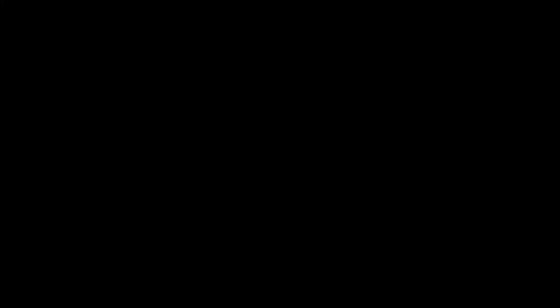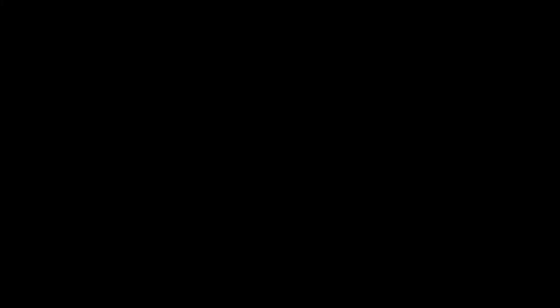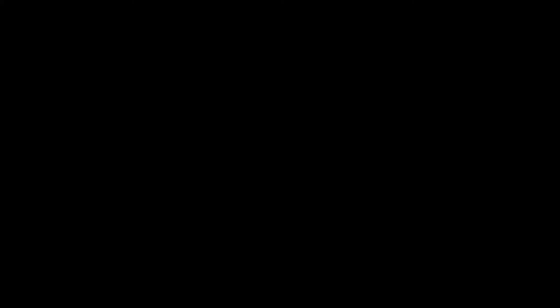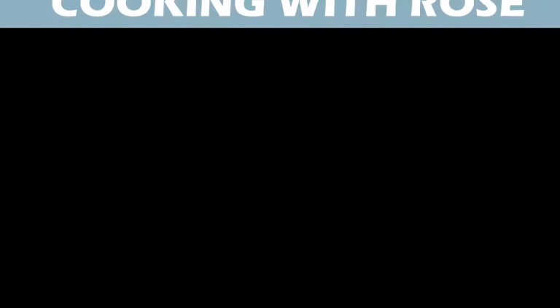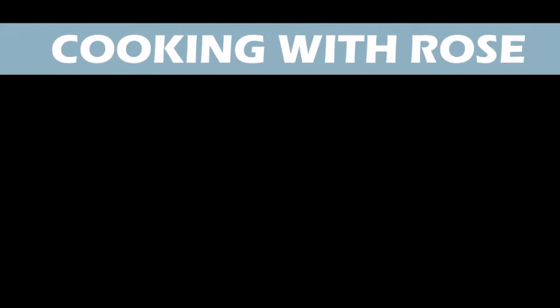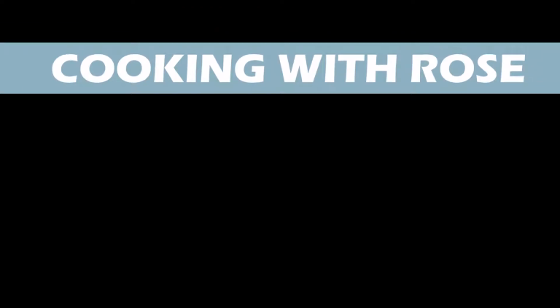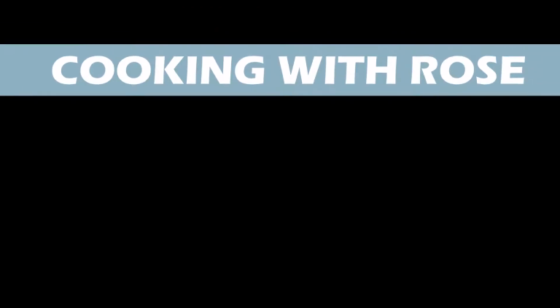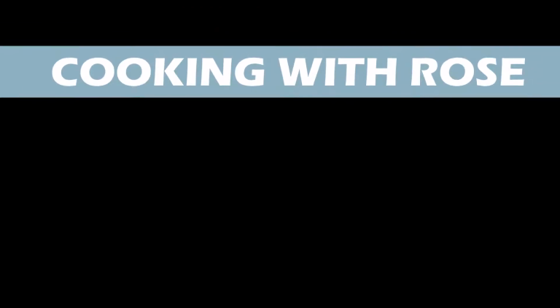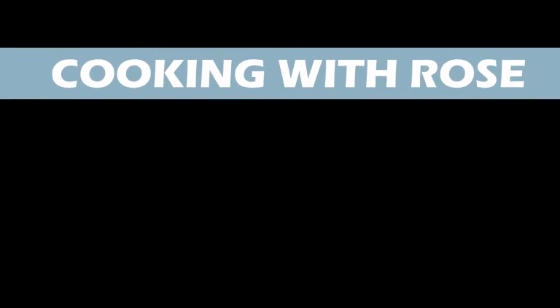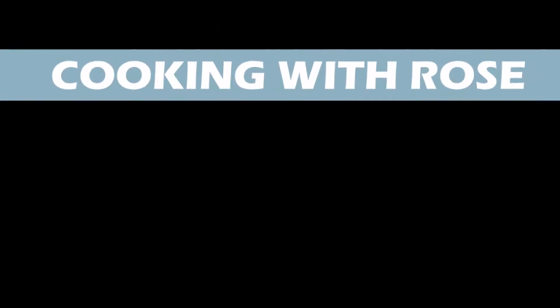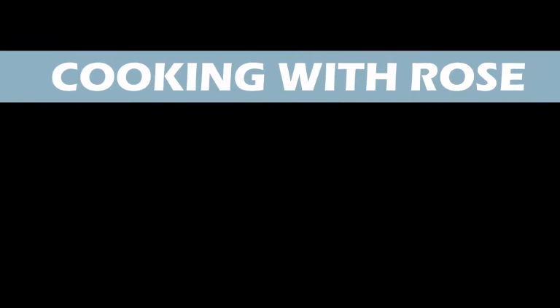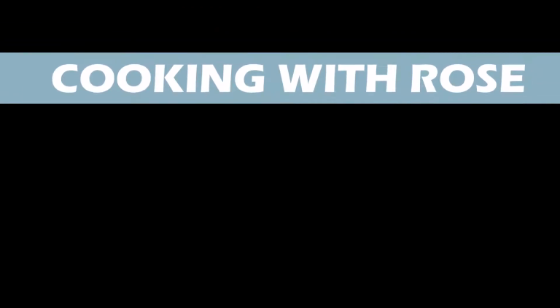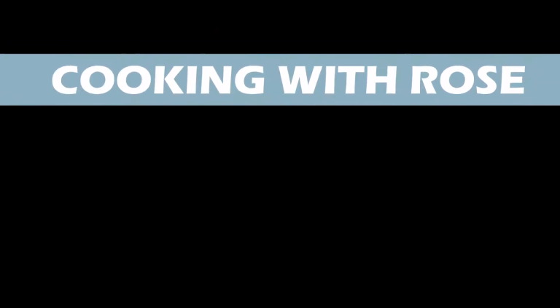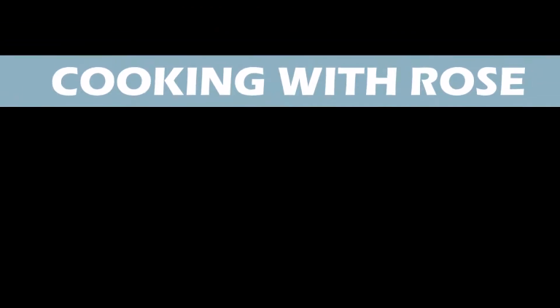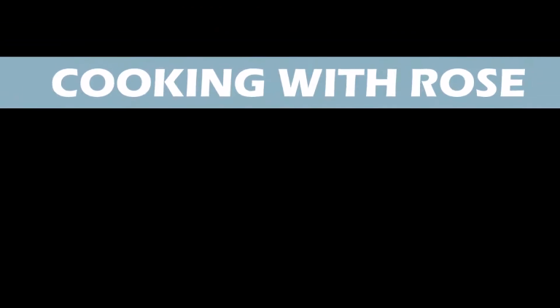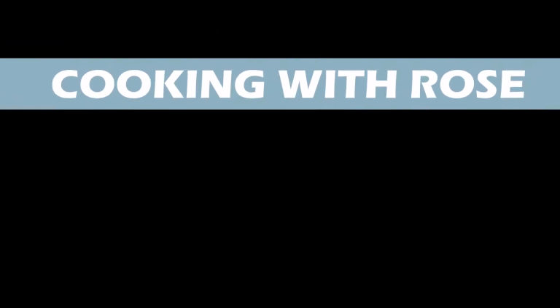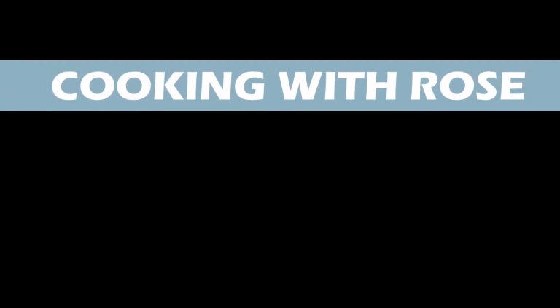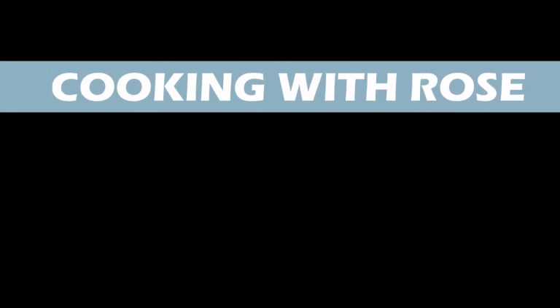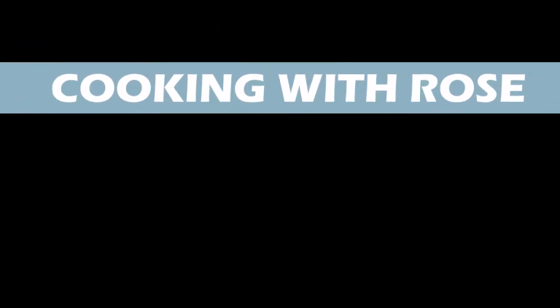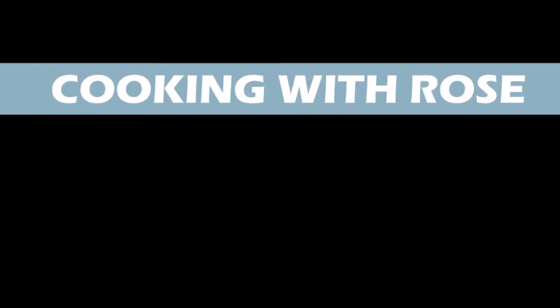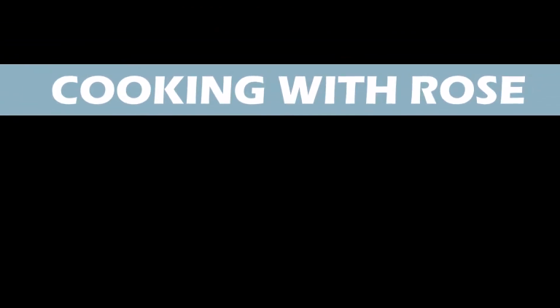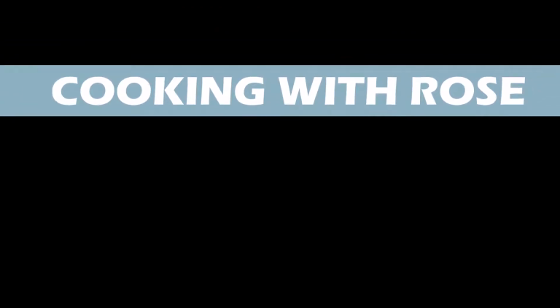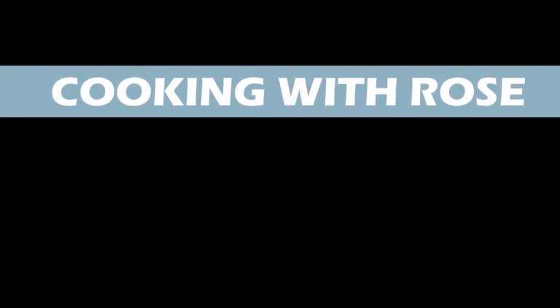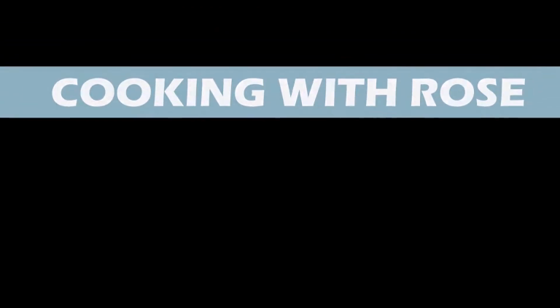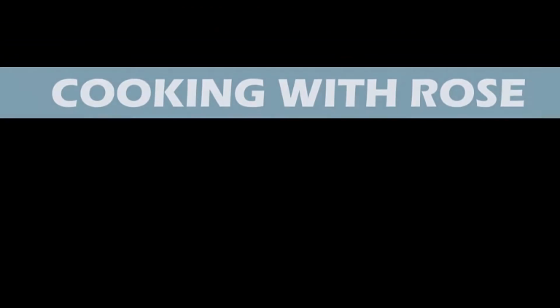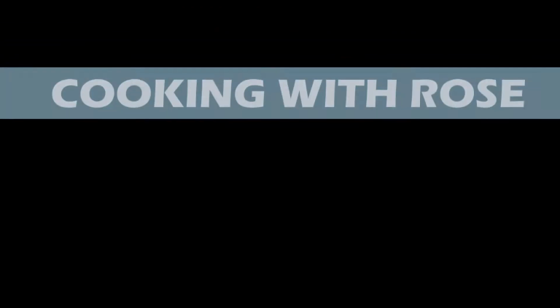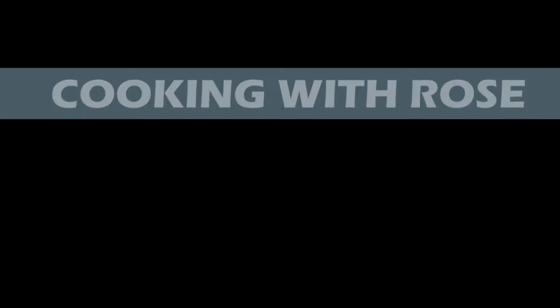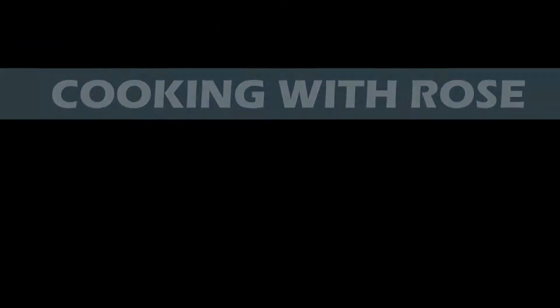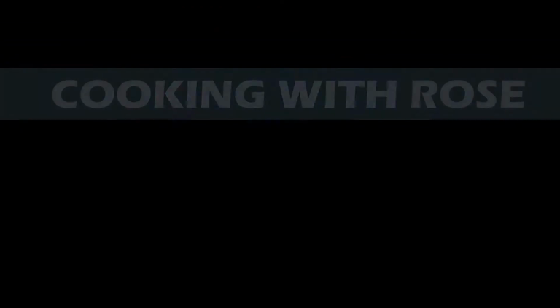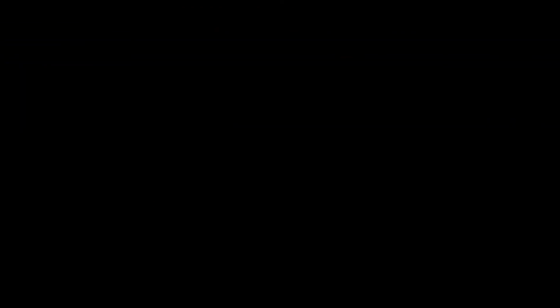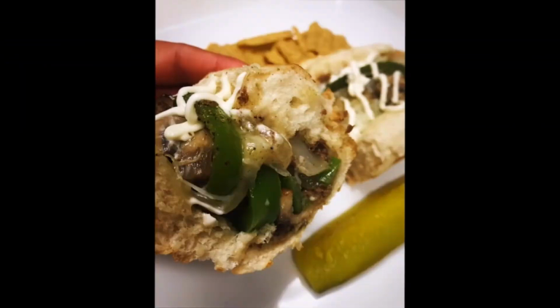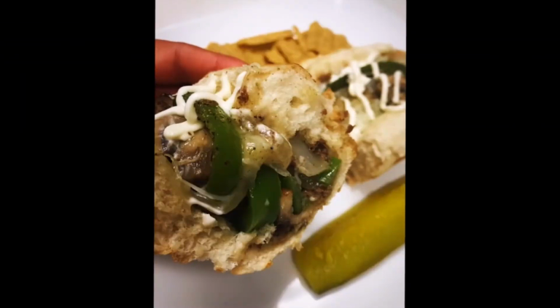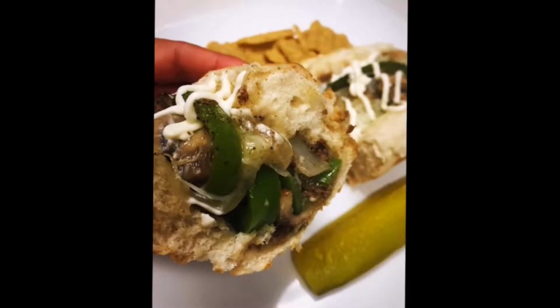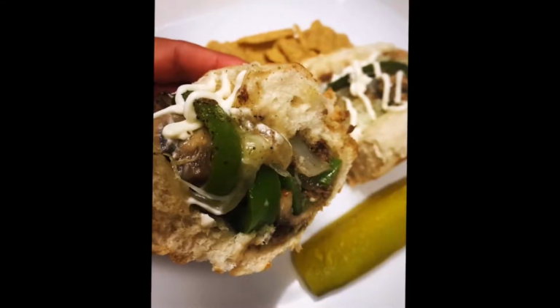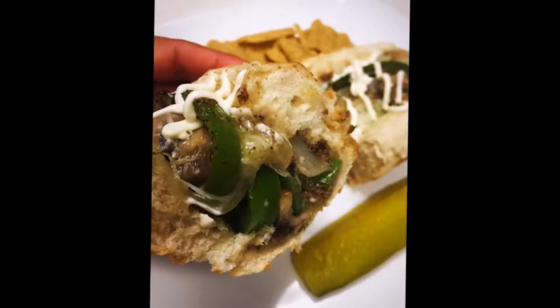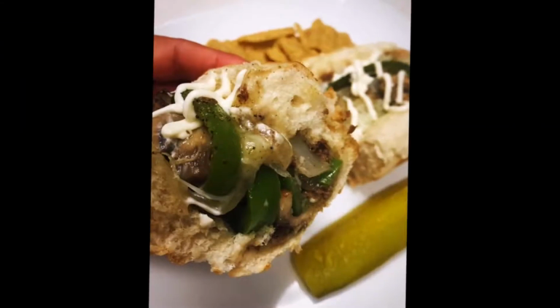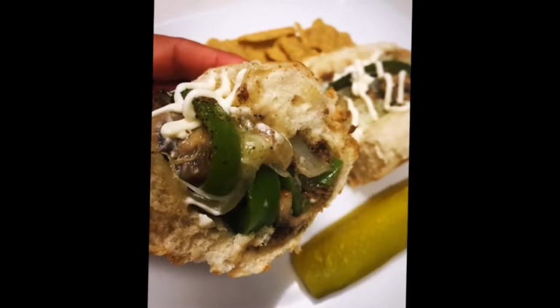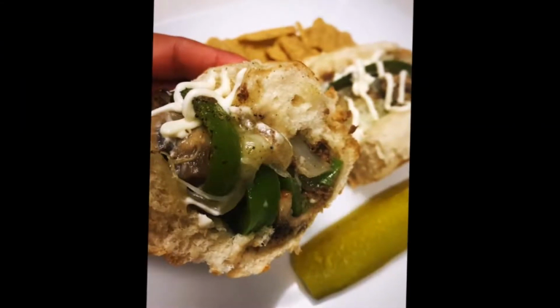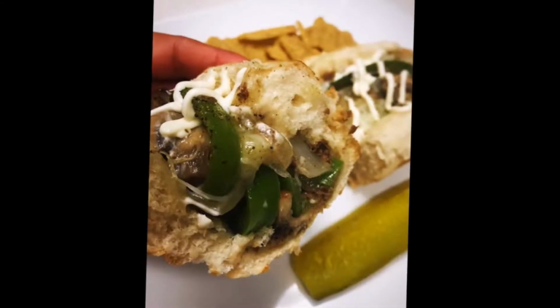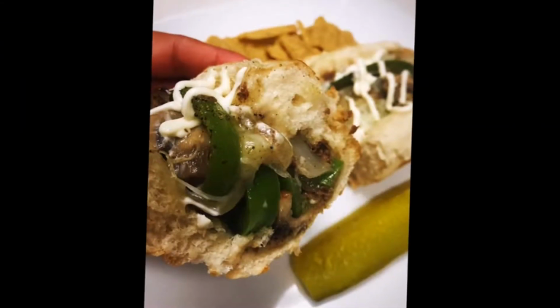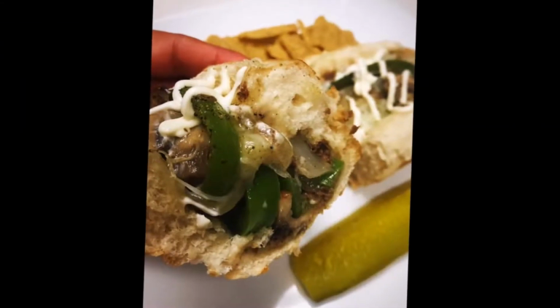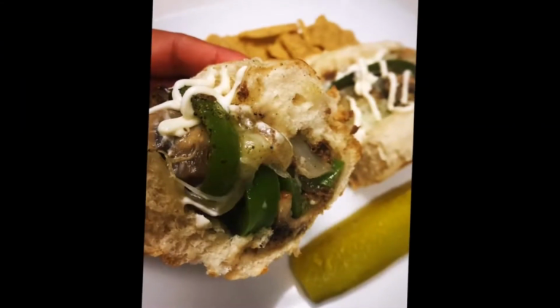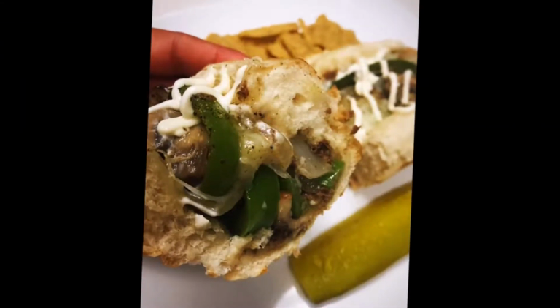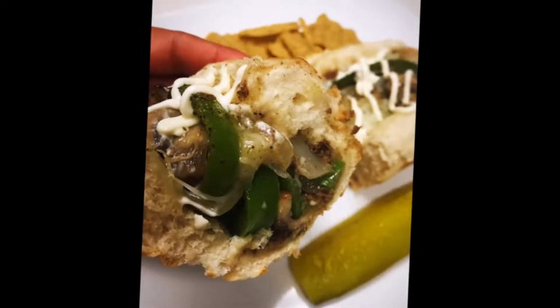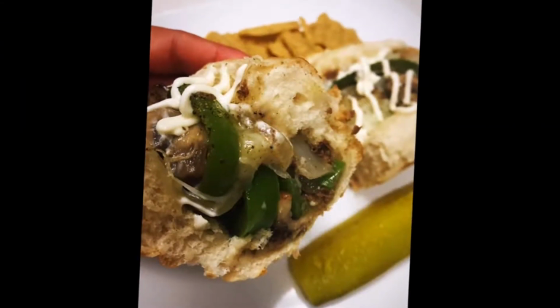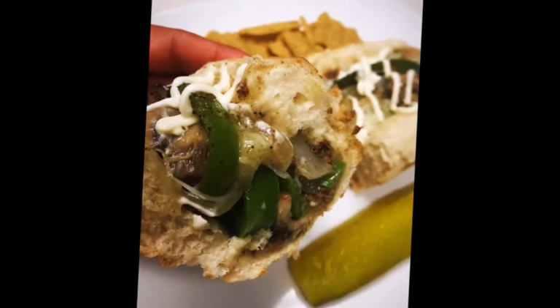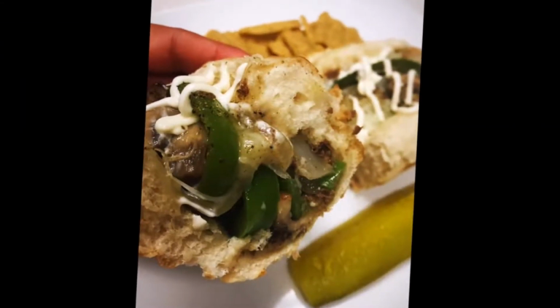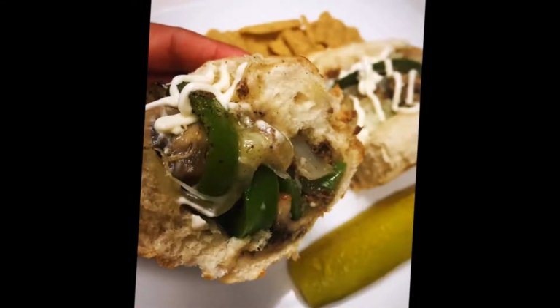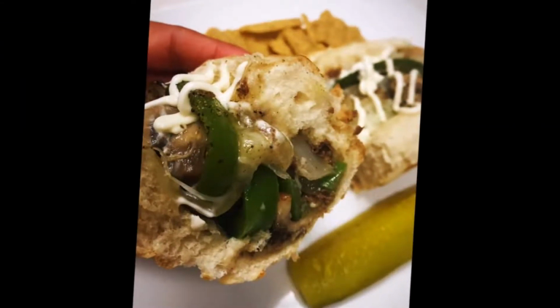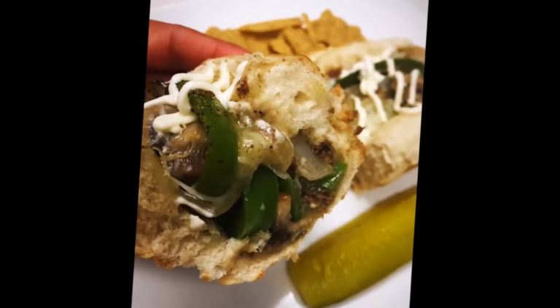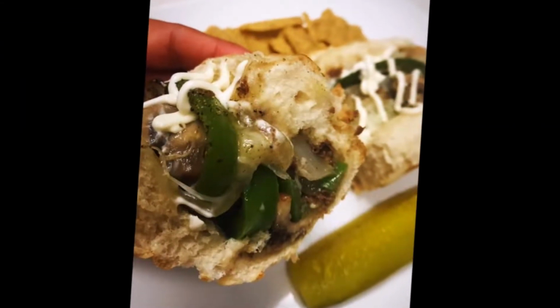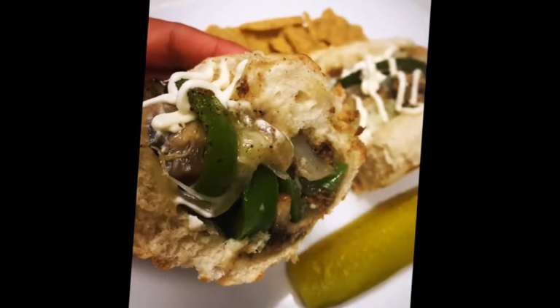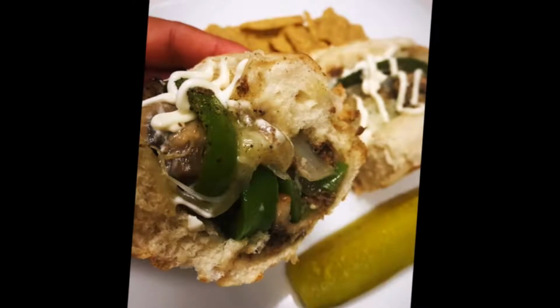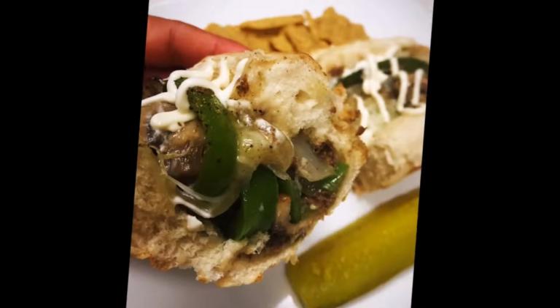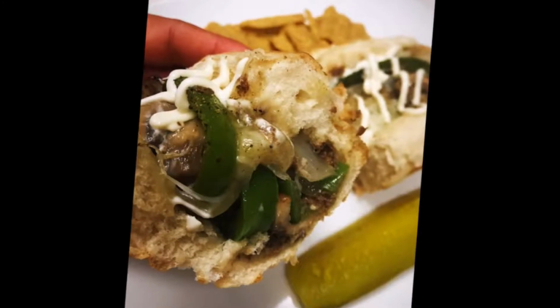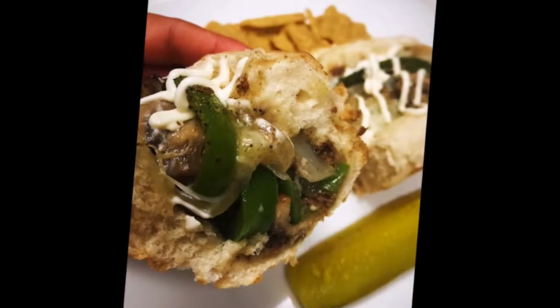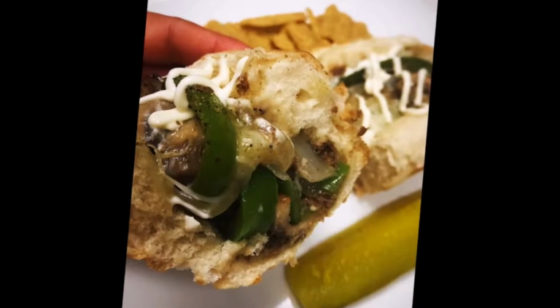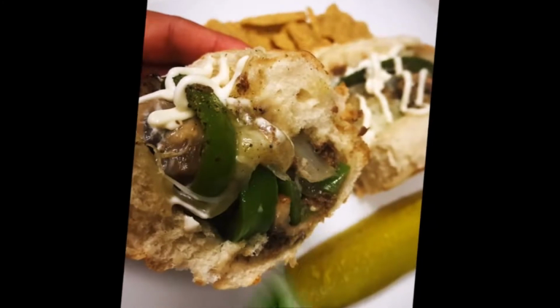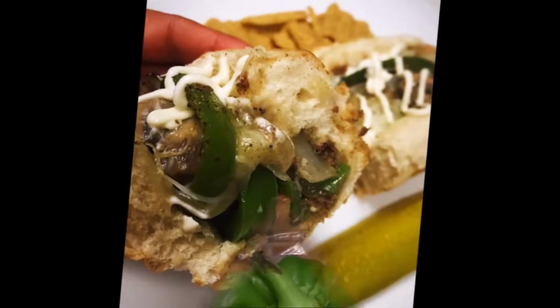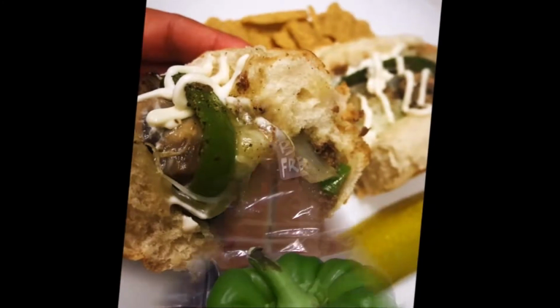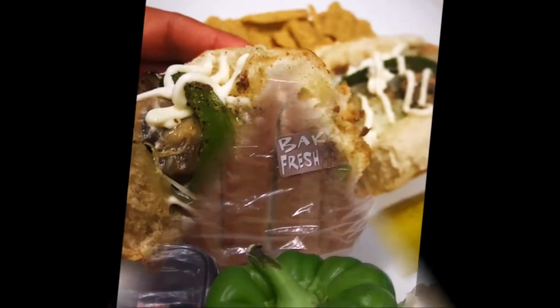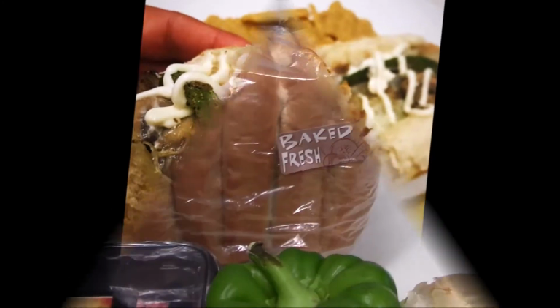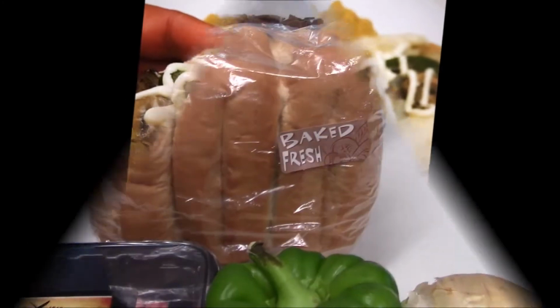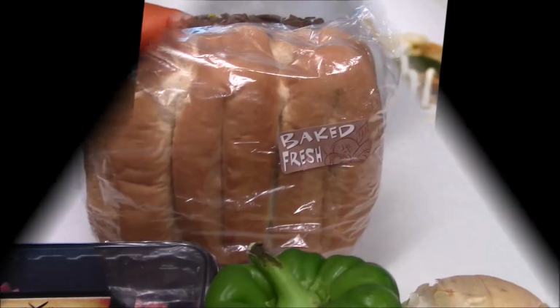Hello and welcome to Cooking with Rose. Today we're going to make this quick and easy Philly cheesesteak.